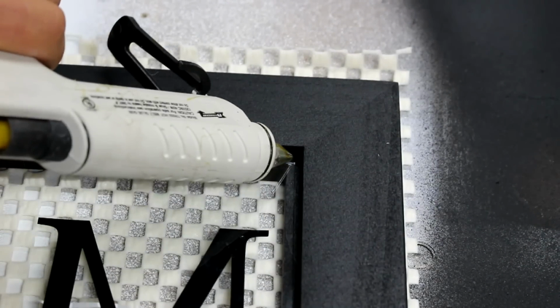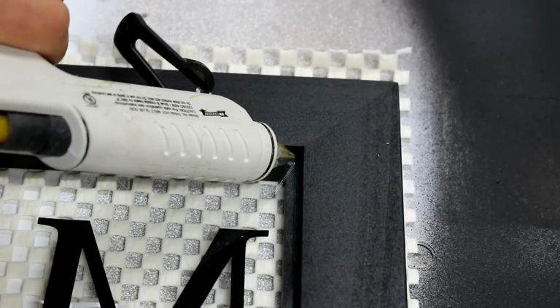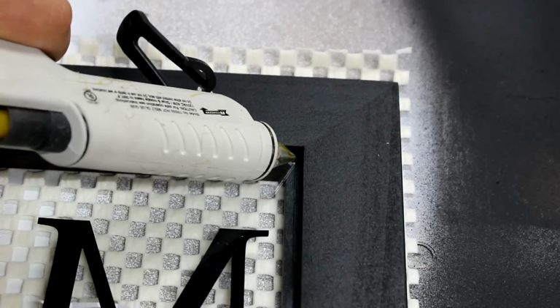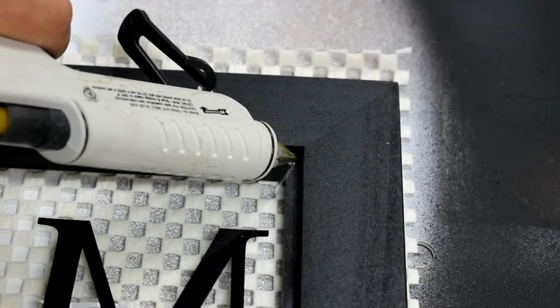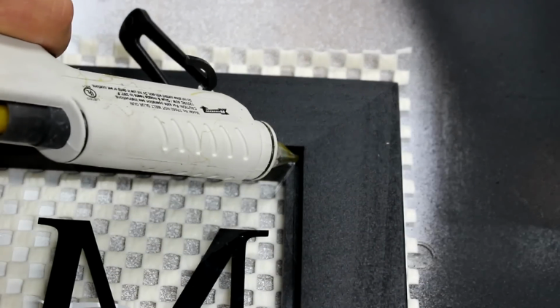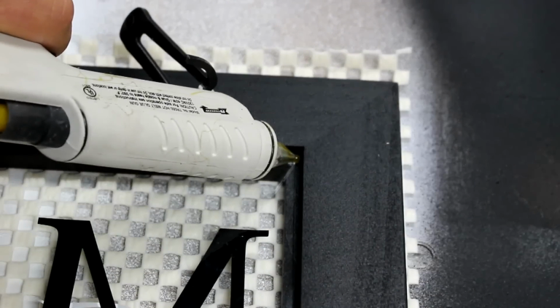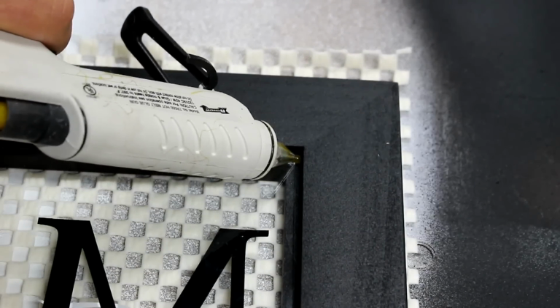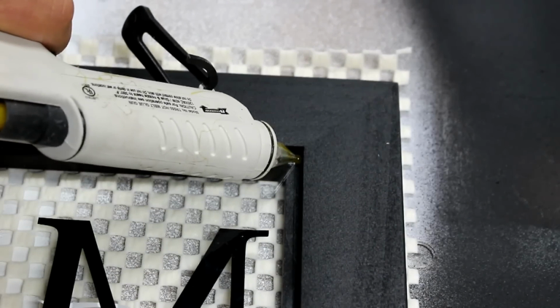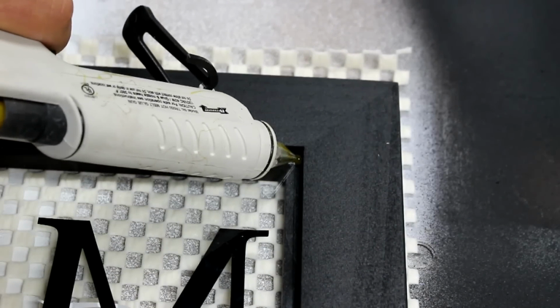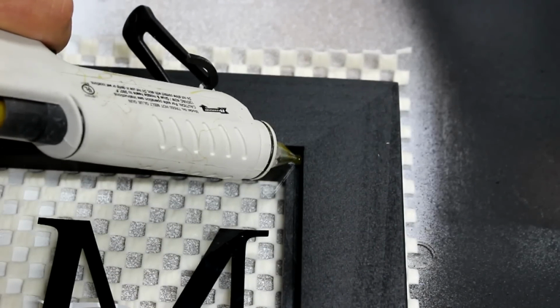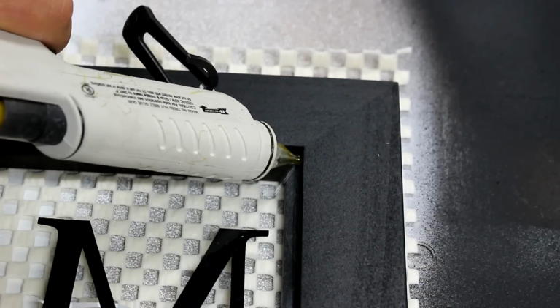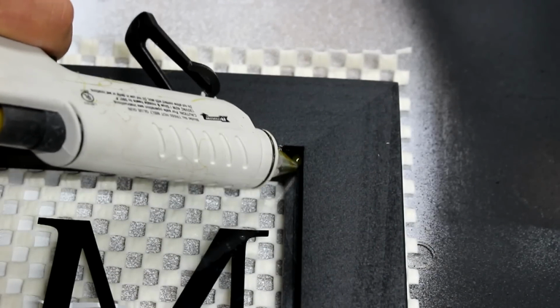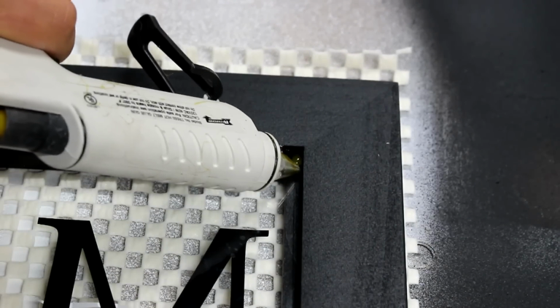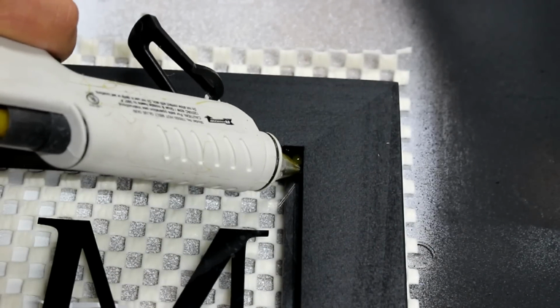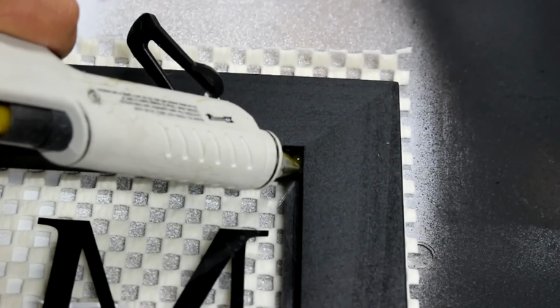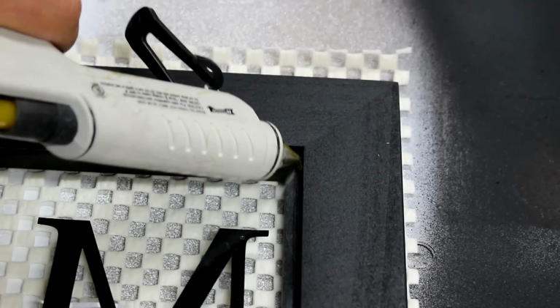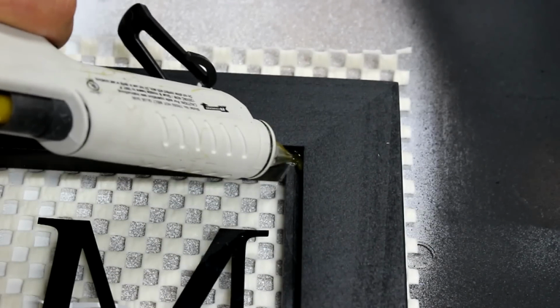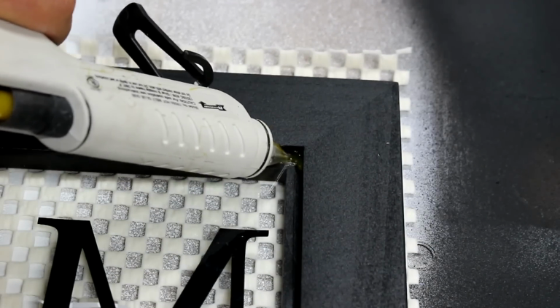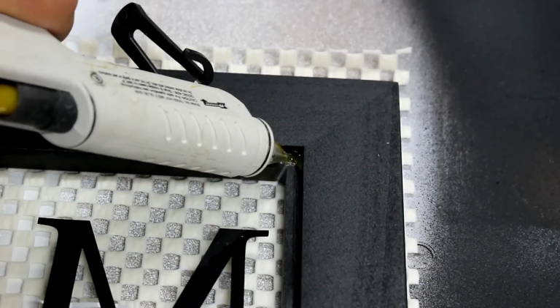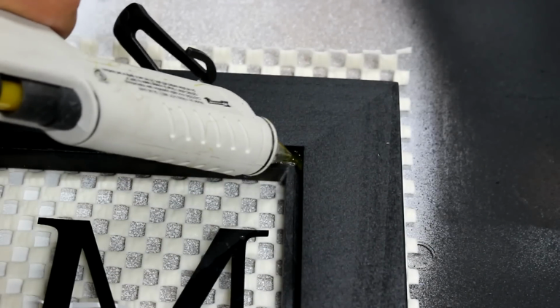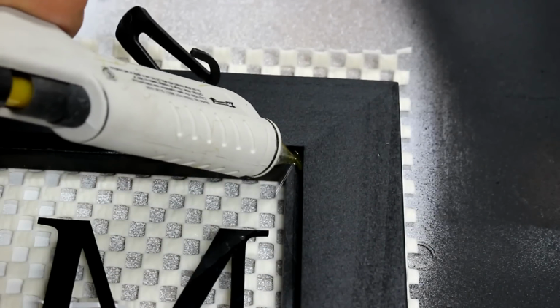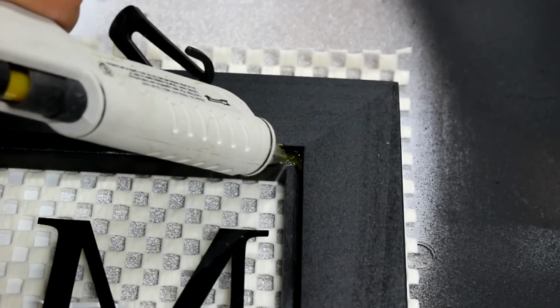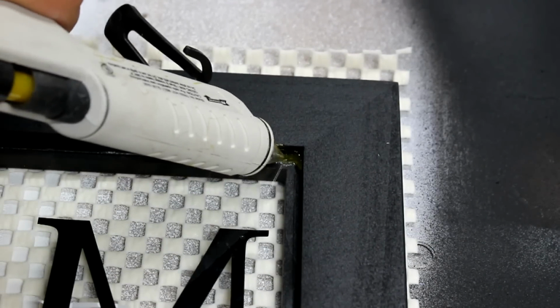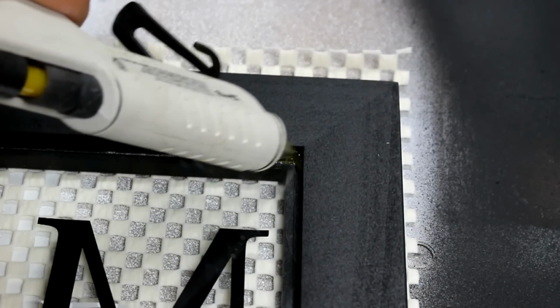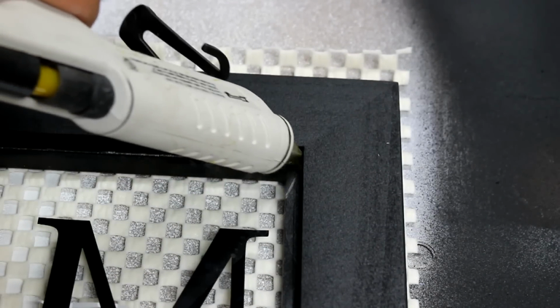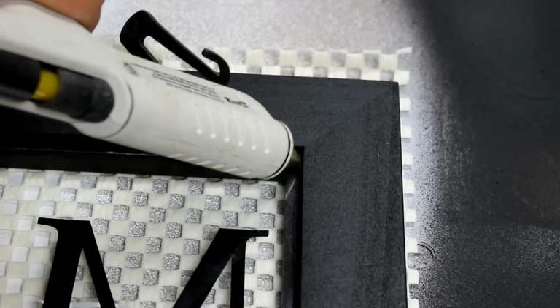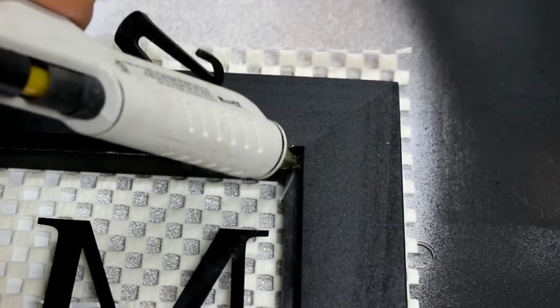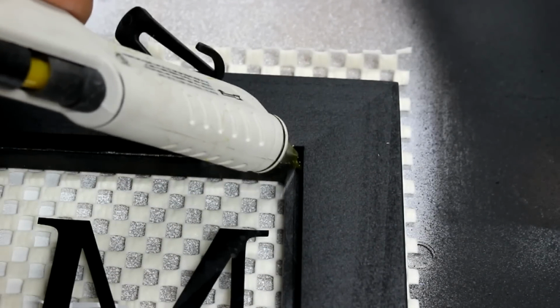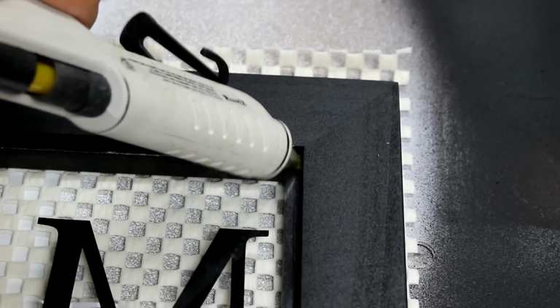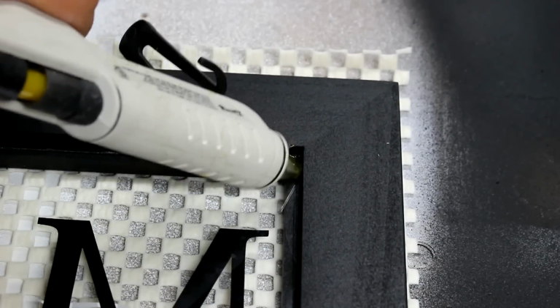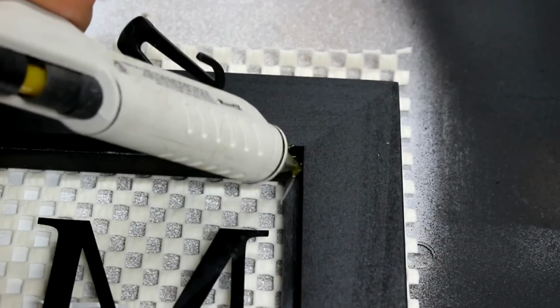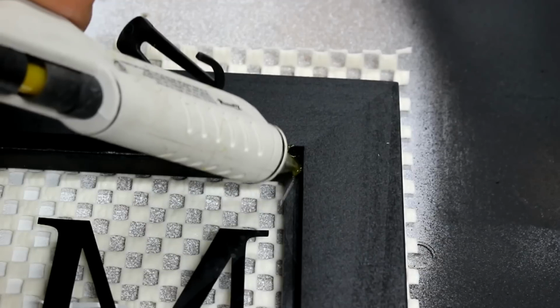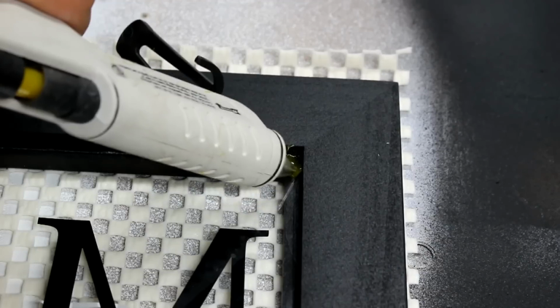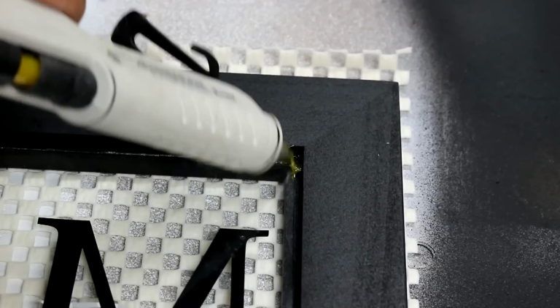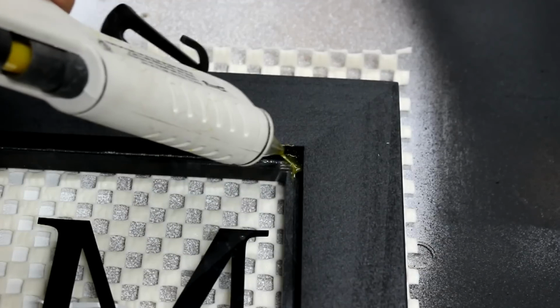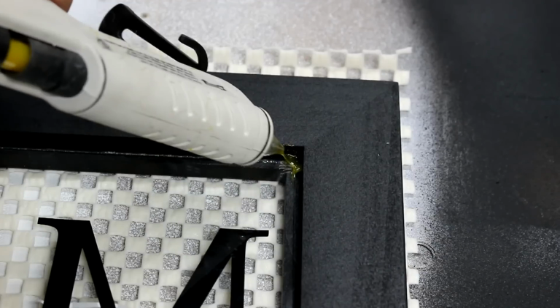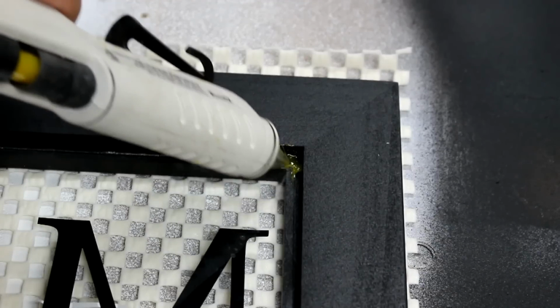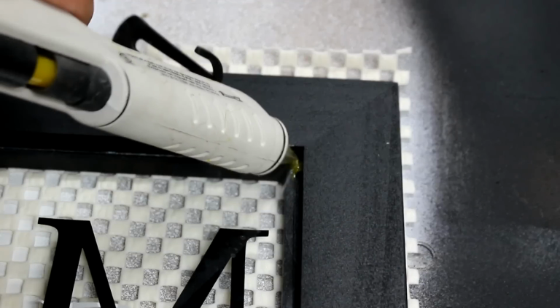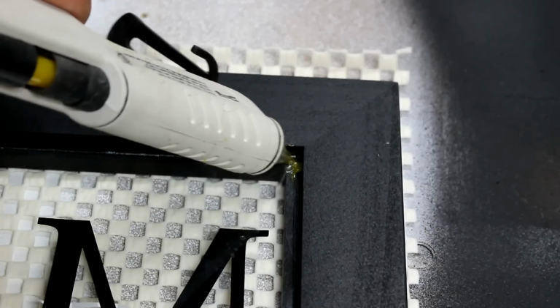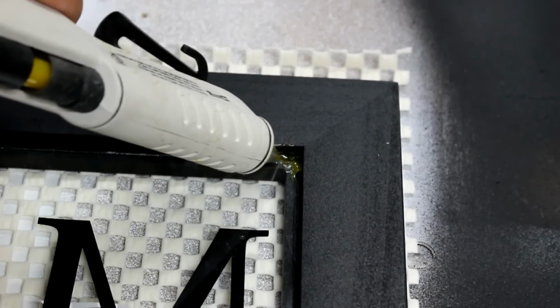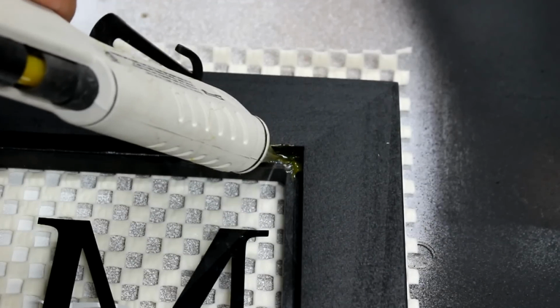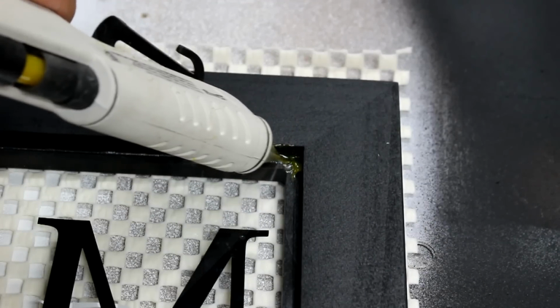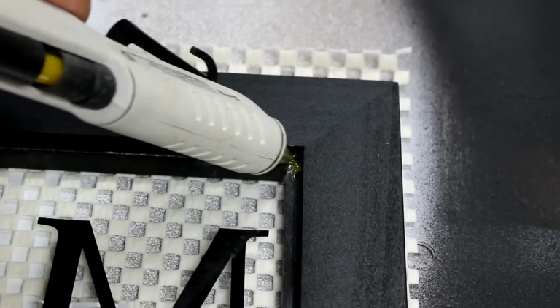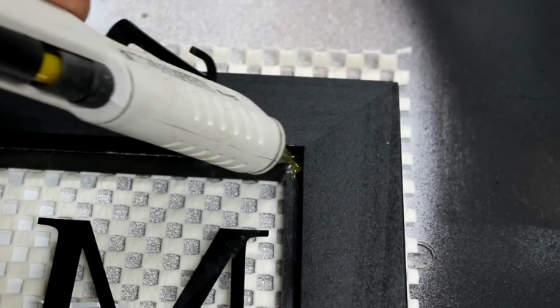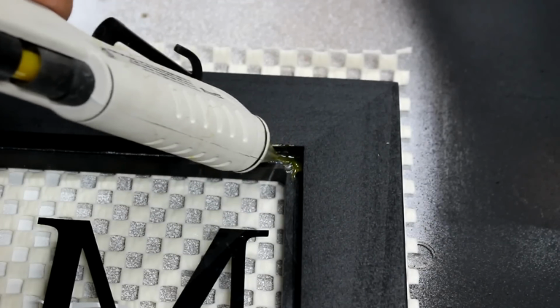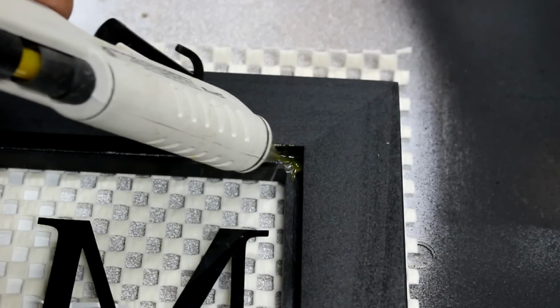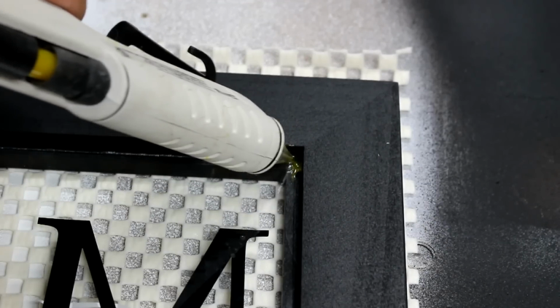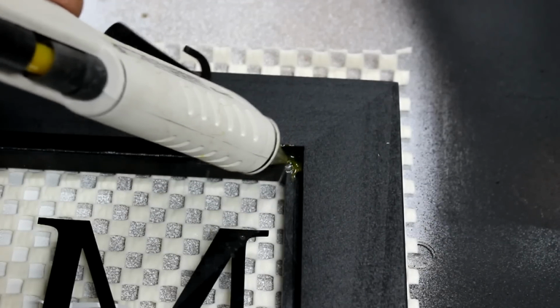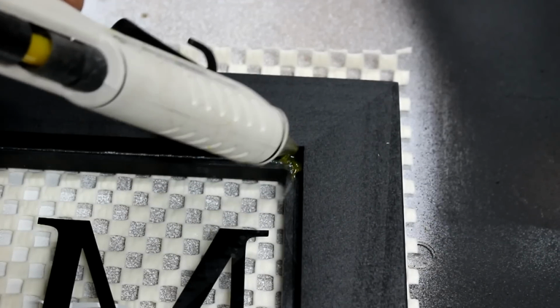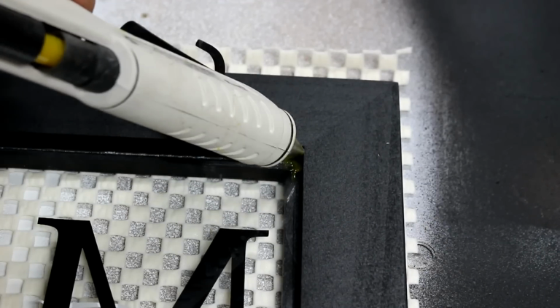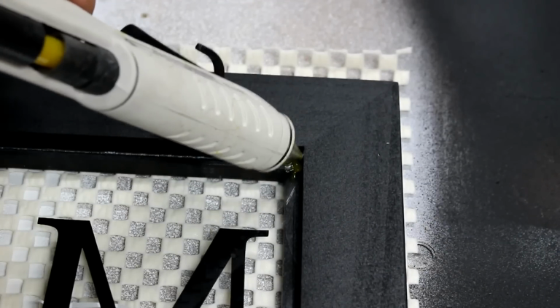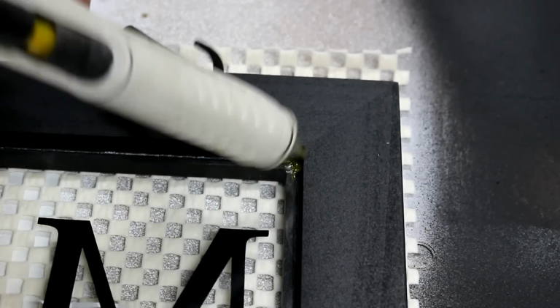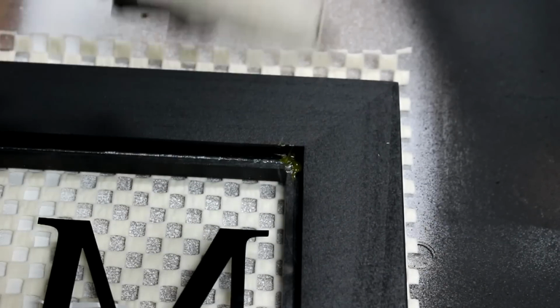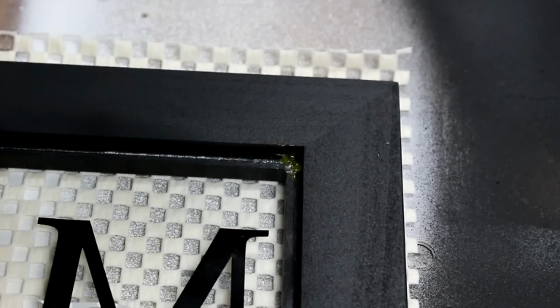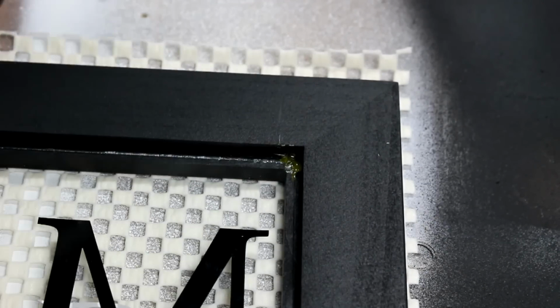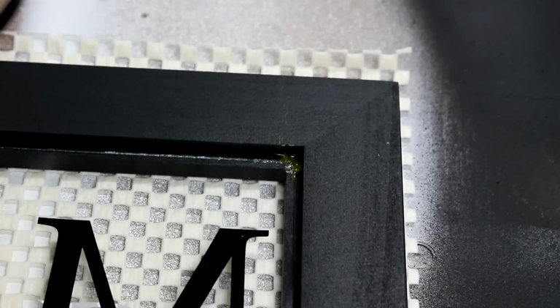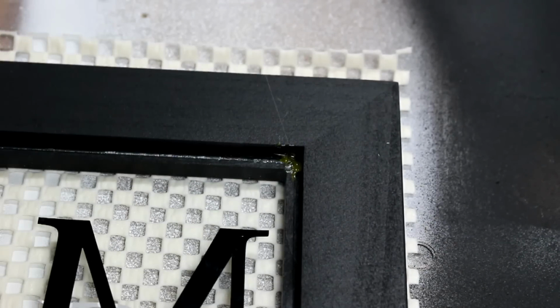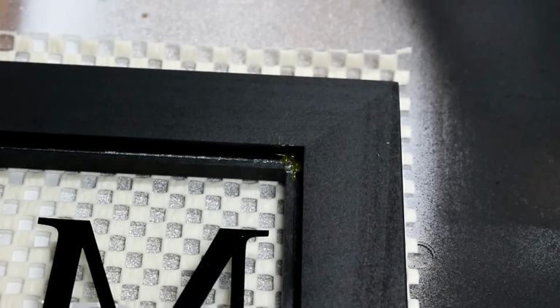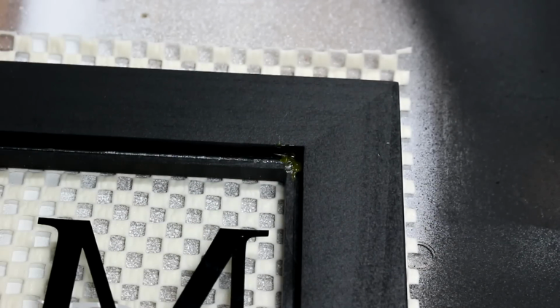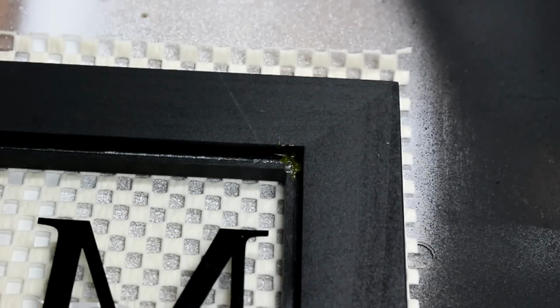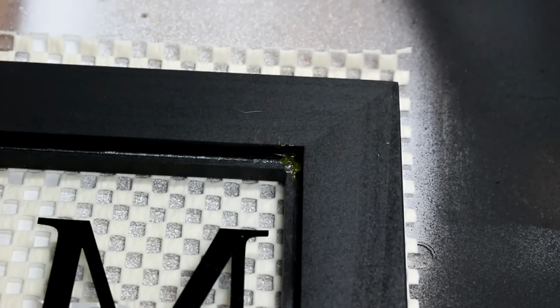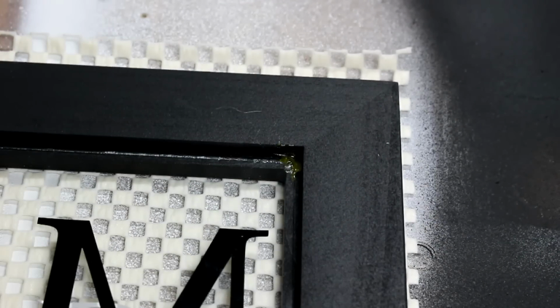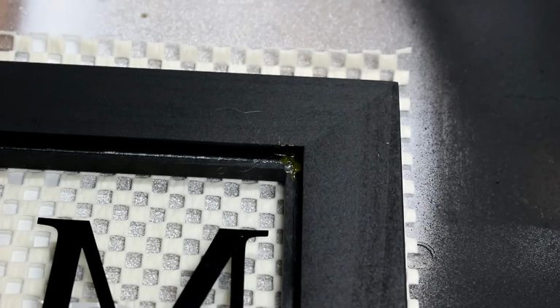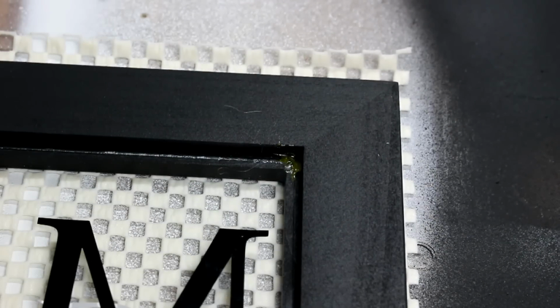I risk damaging the glass using my professional picture frame gun, so I just use quick hot glue to secure it in place.